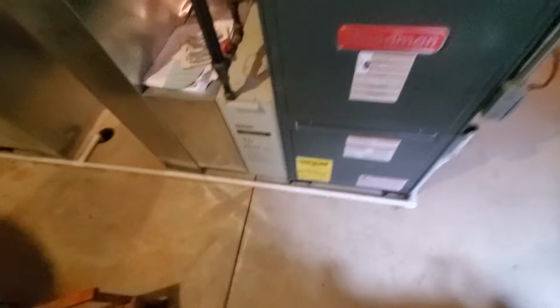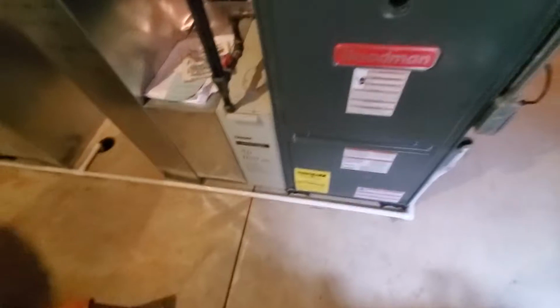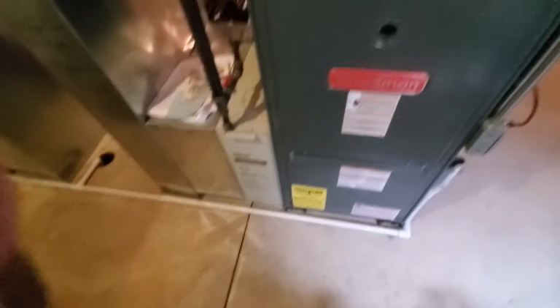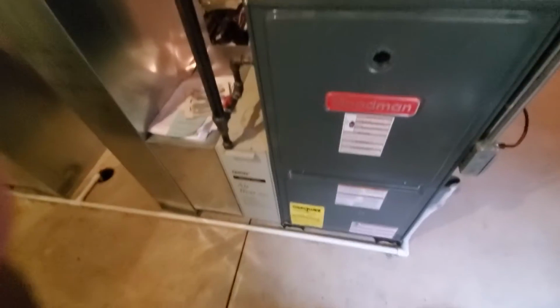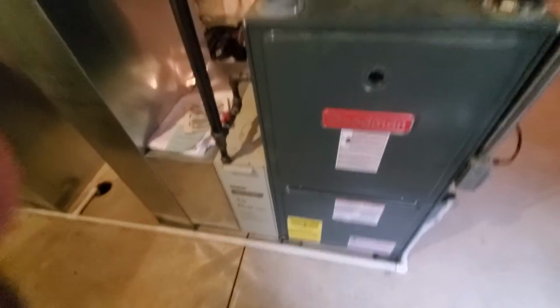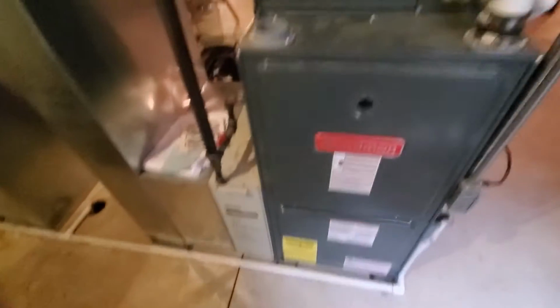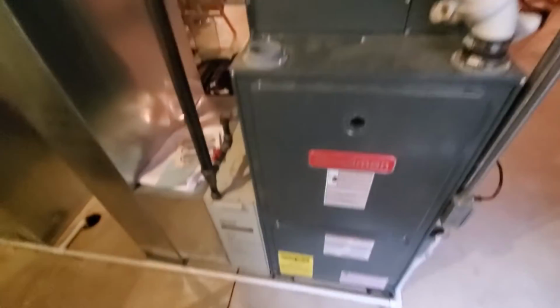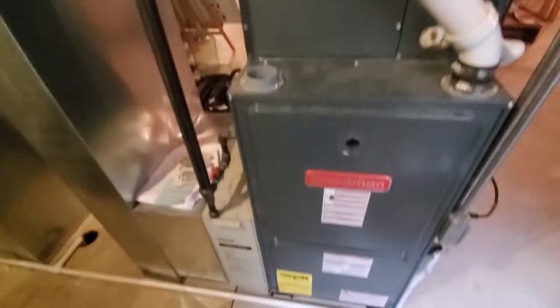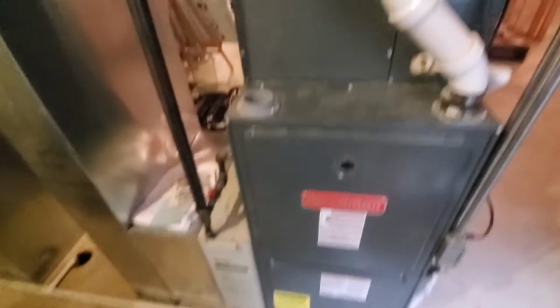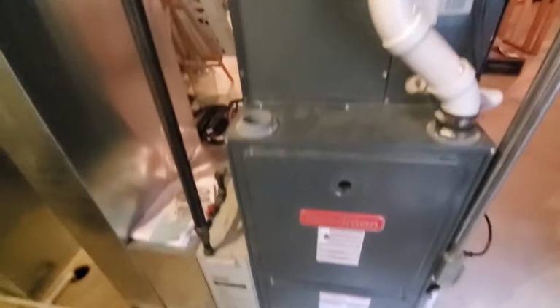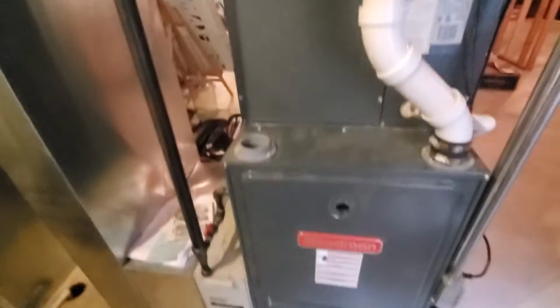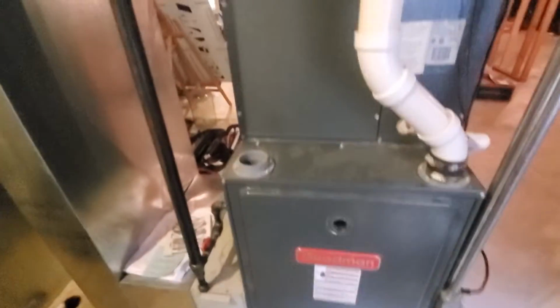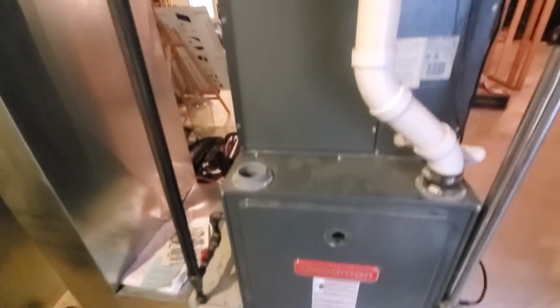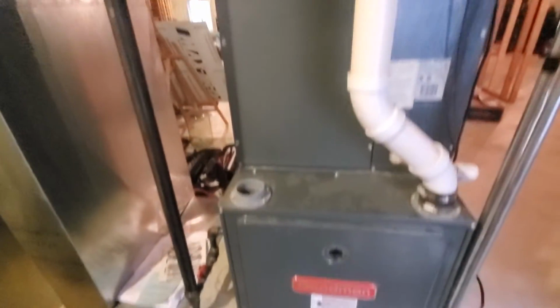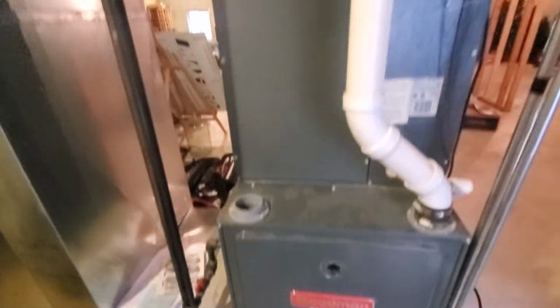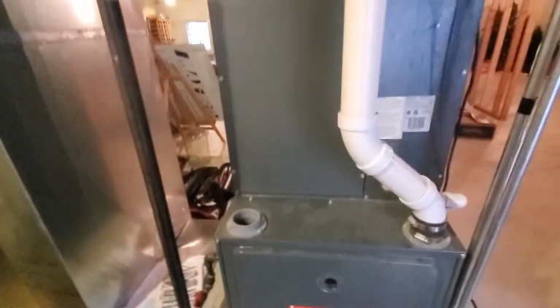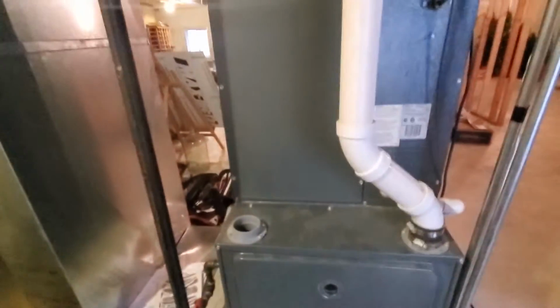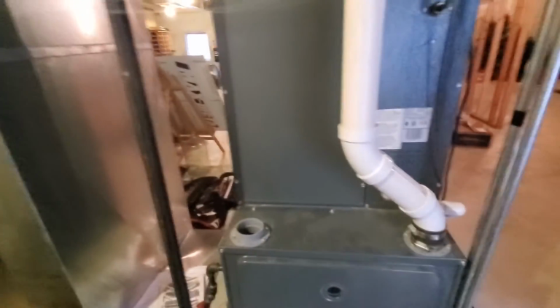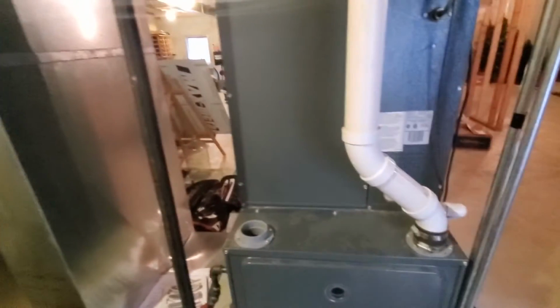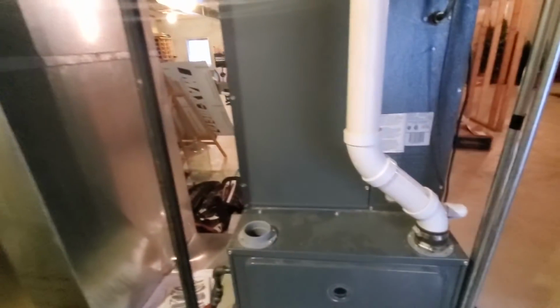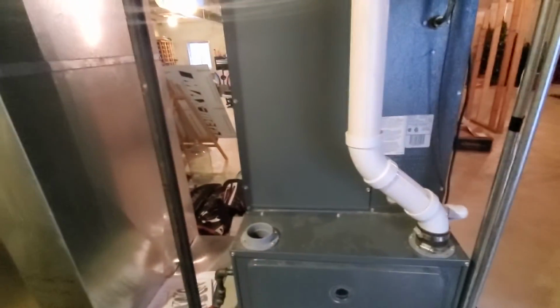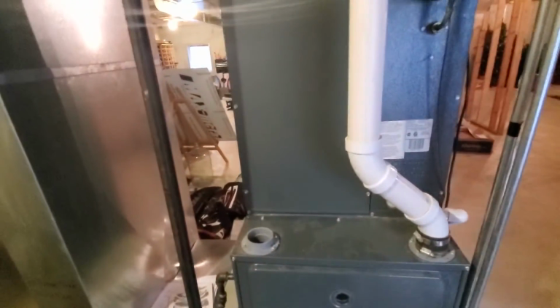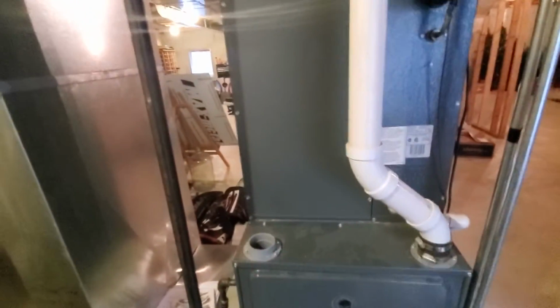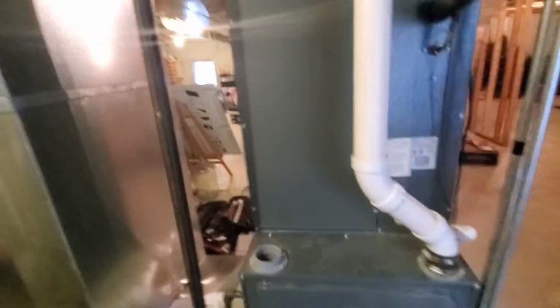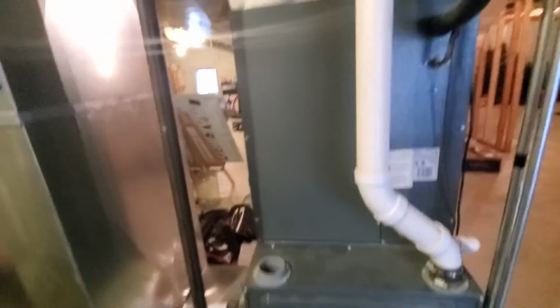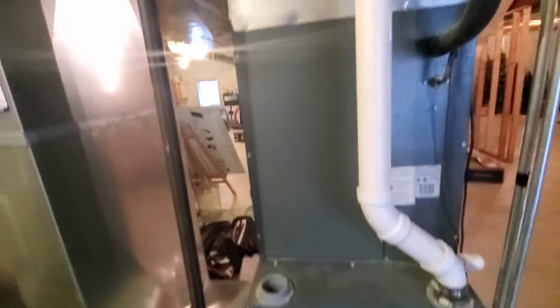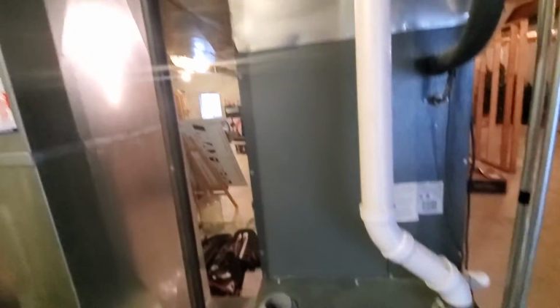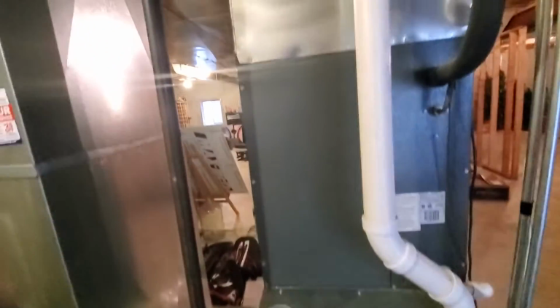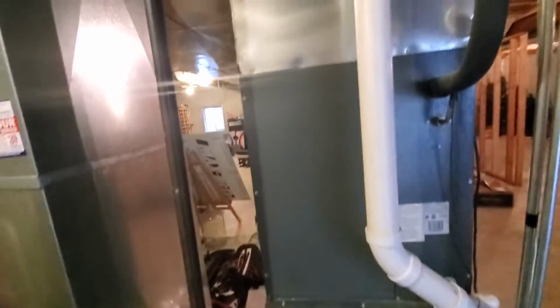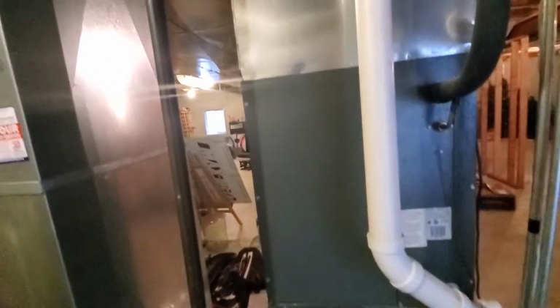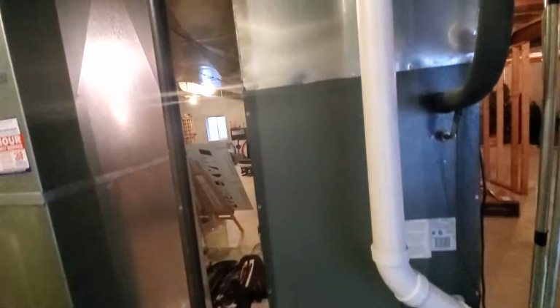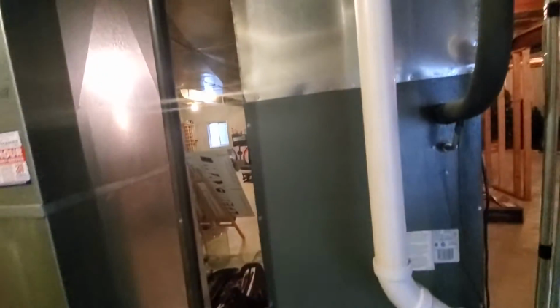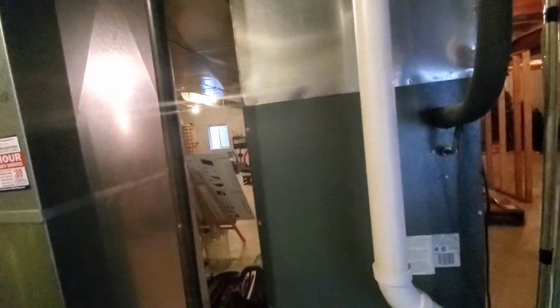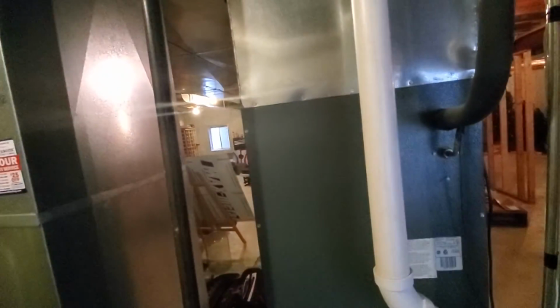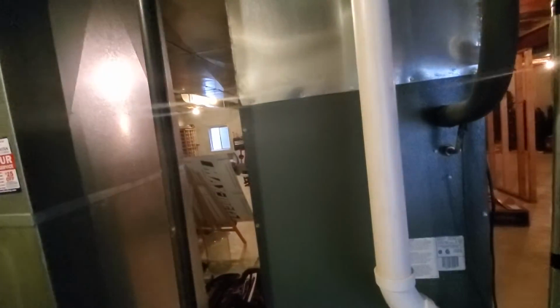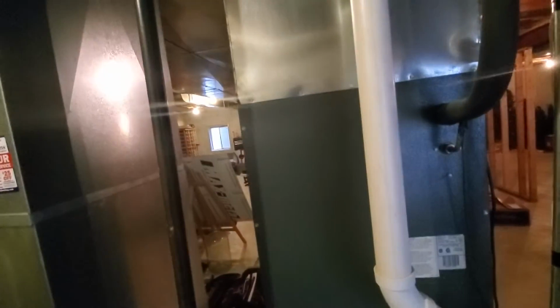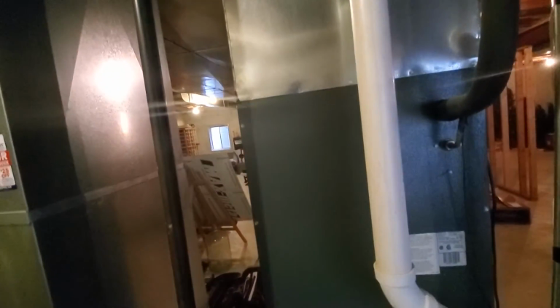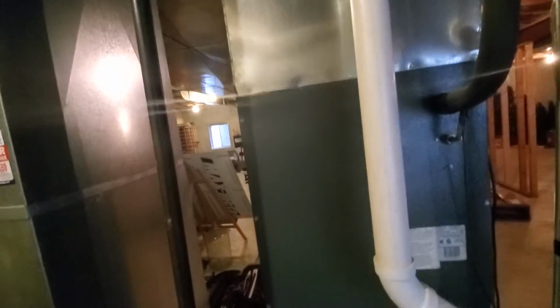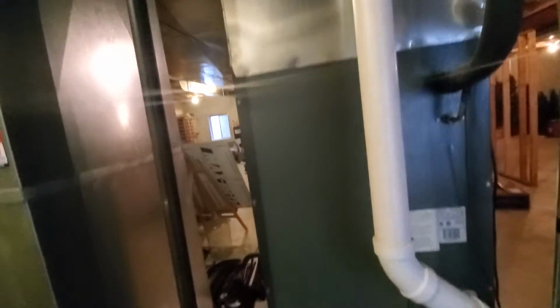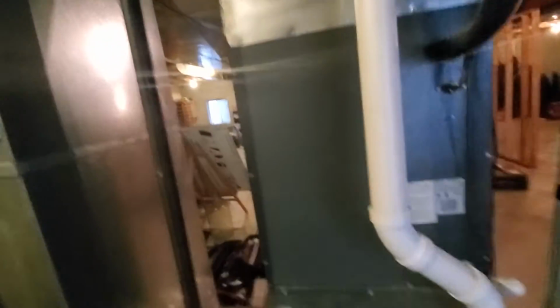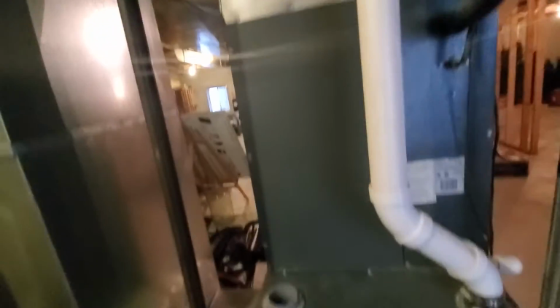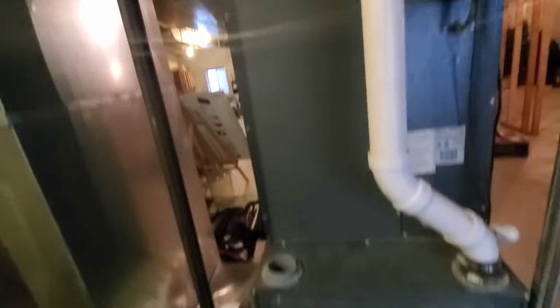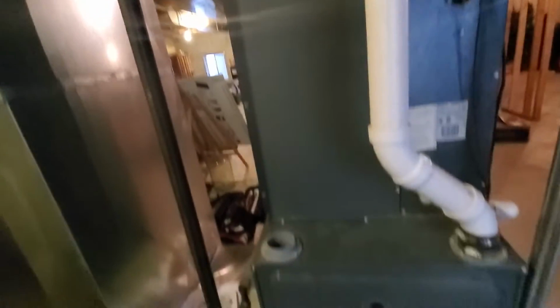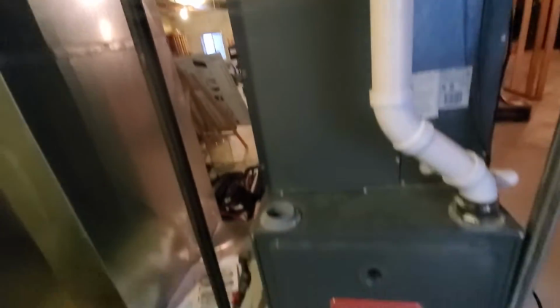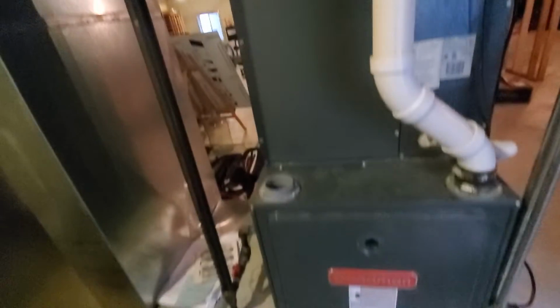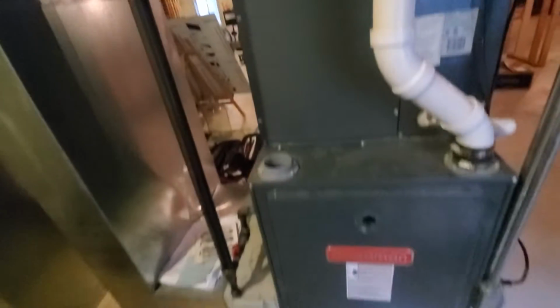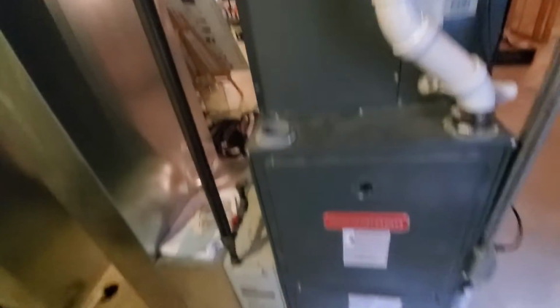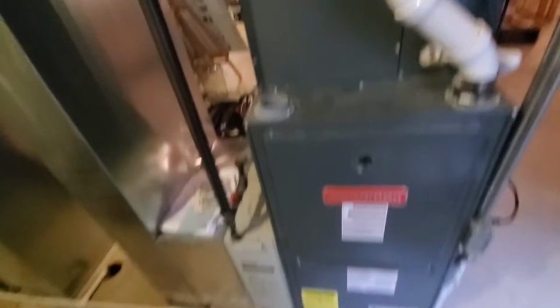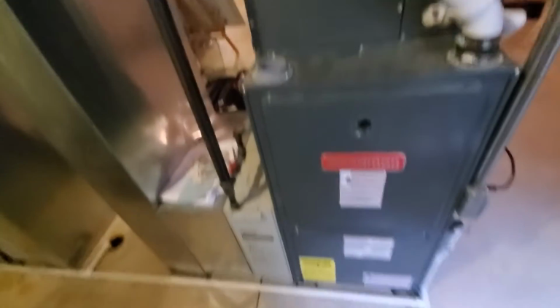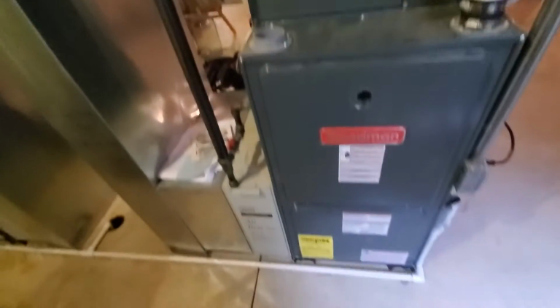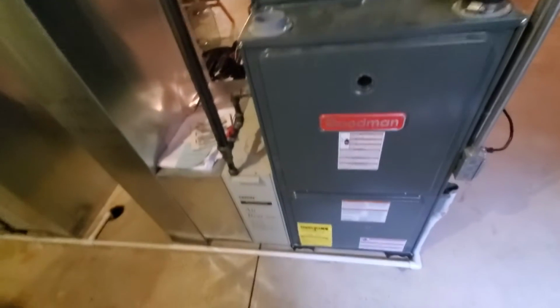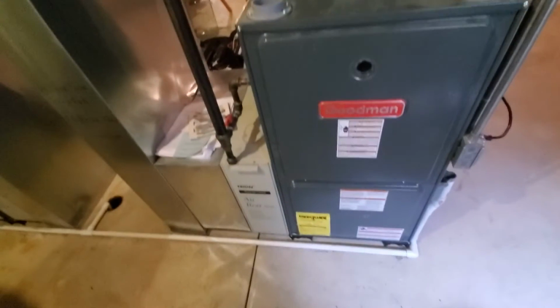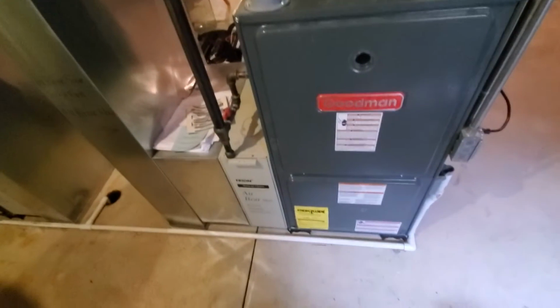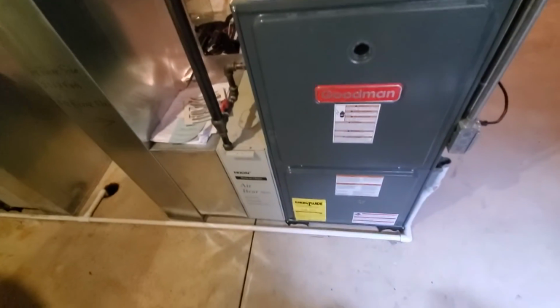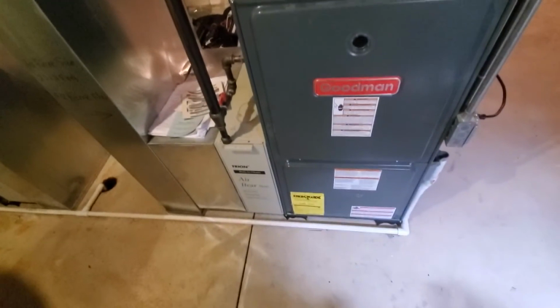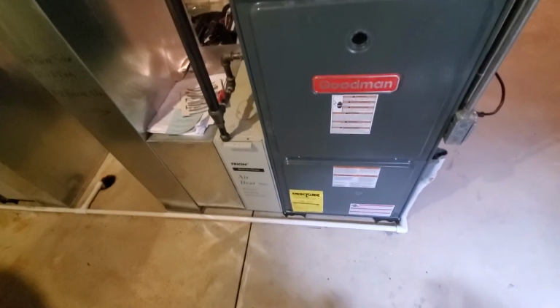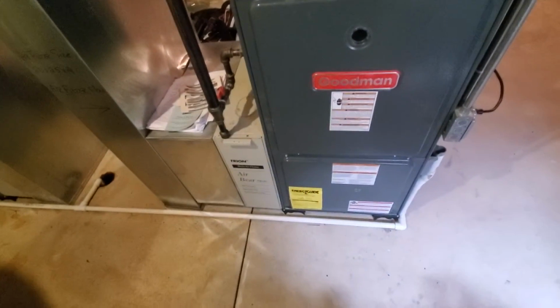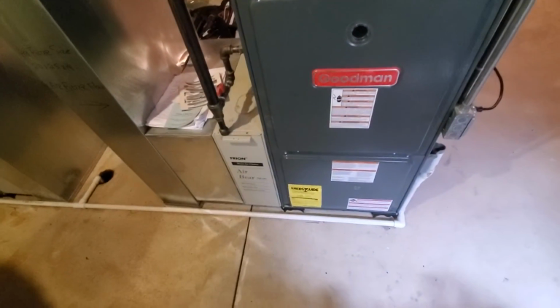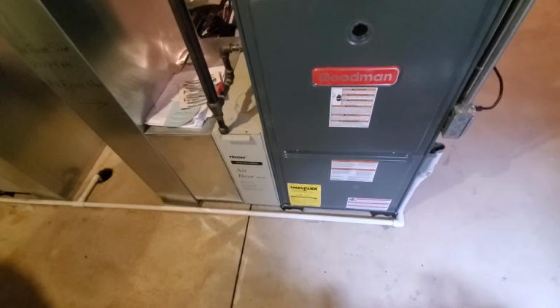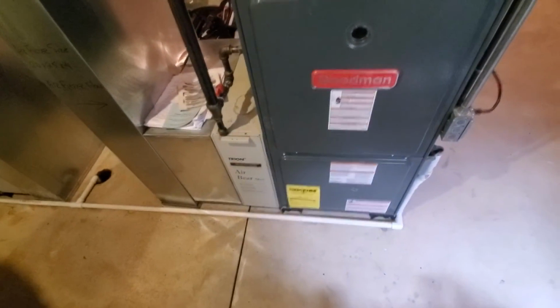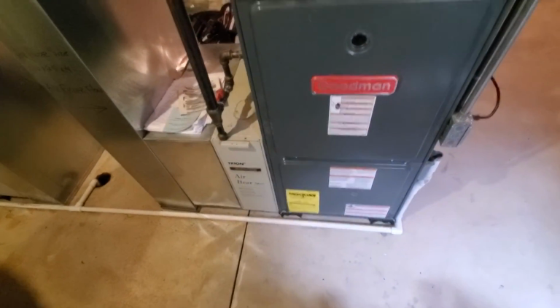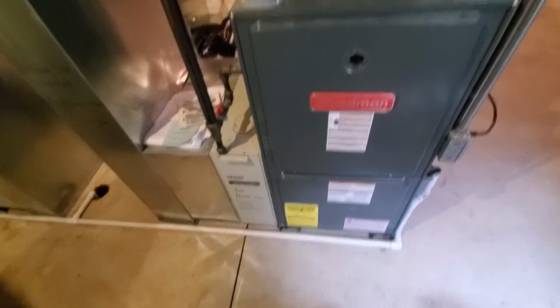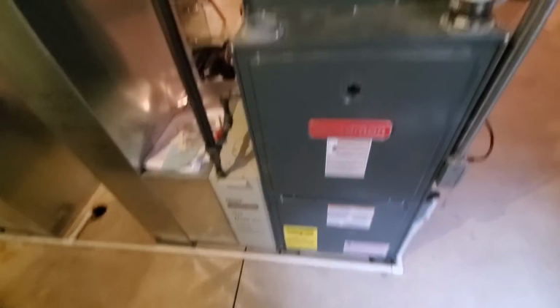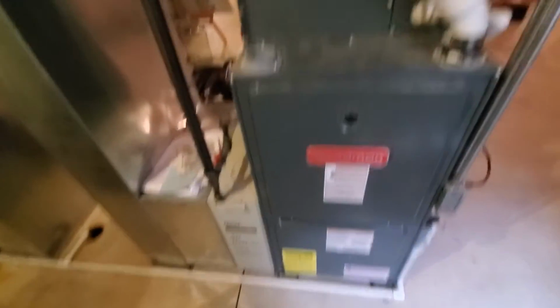Hey guys, we're in Elmhurst. We got two high efficiency Goodmans, 21 inches. We got a three and a half ton and a three ton.